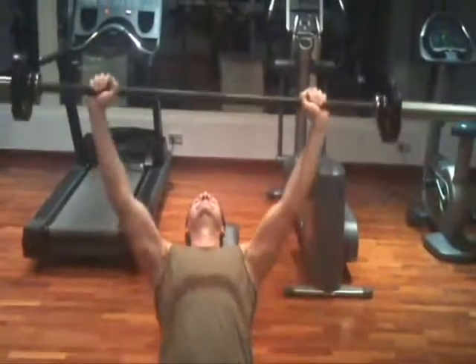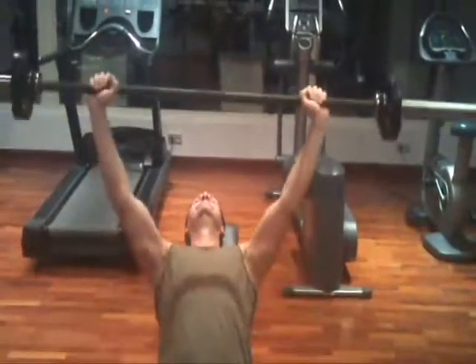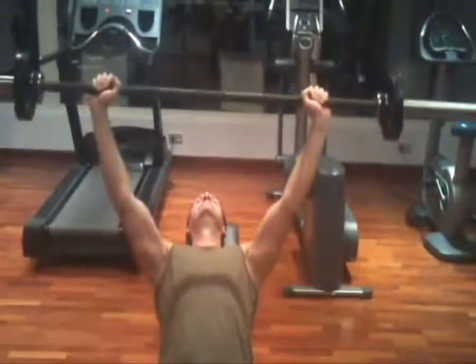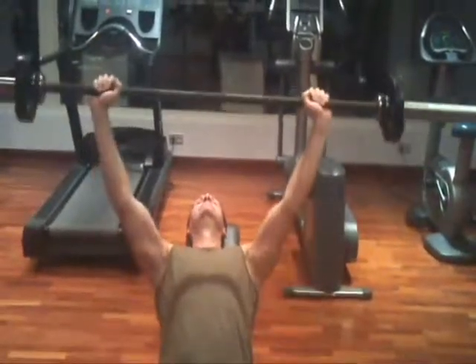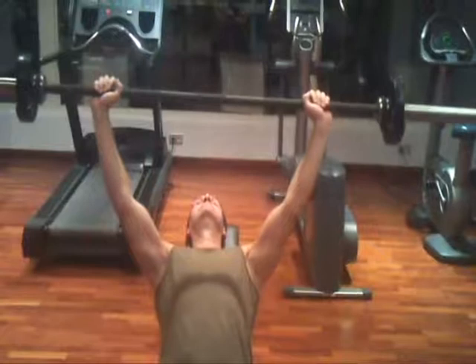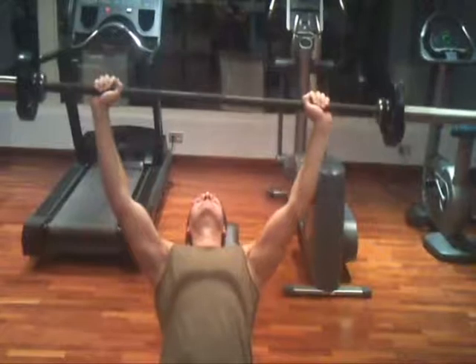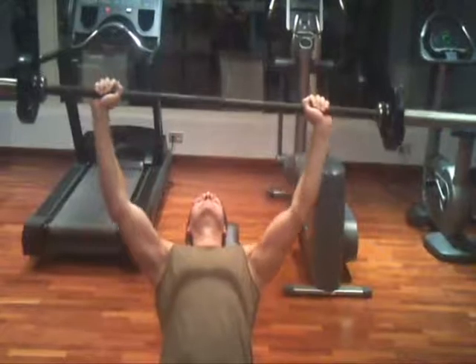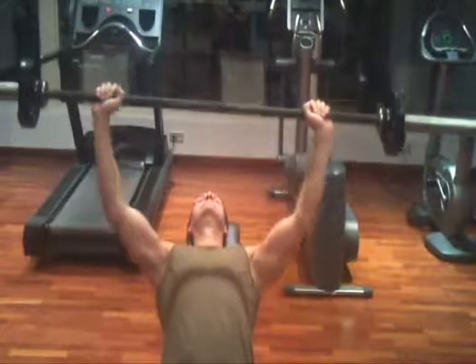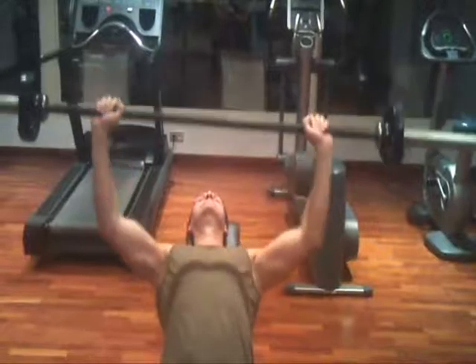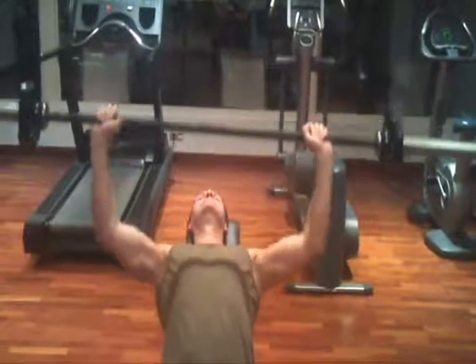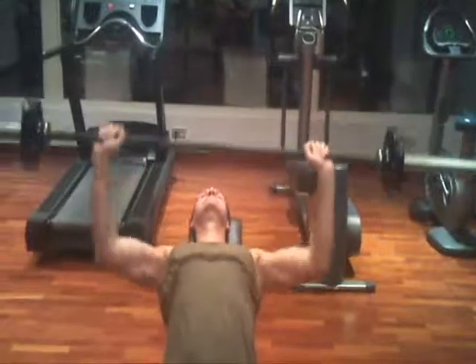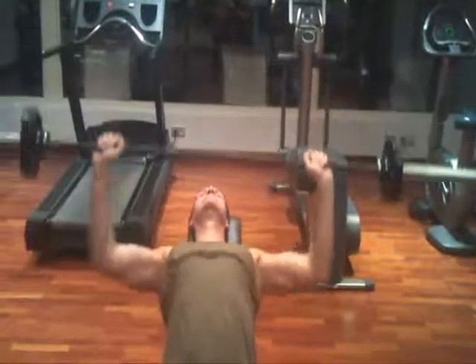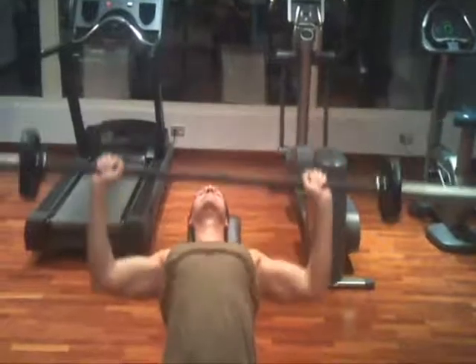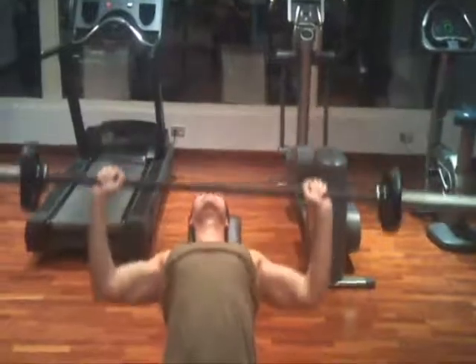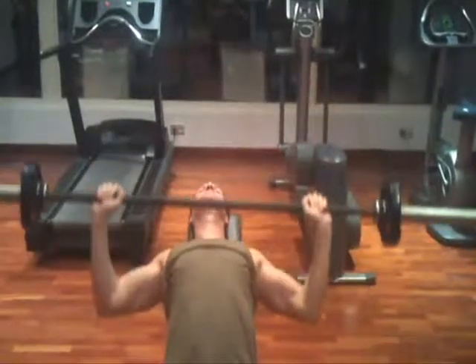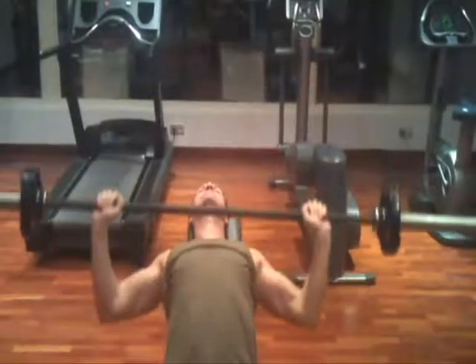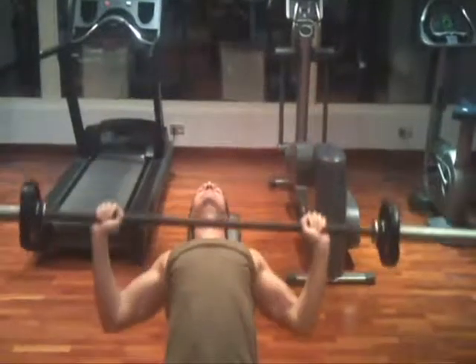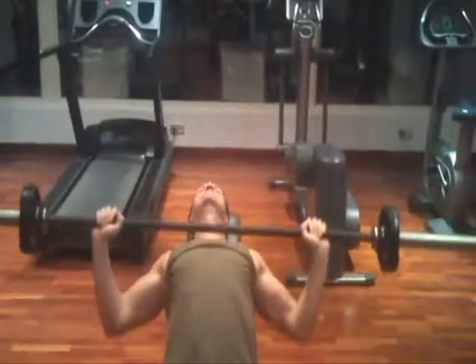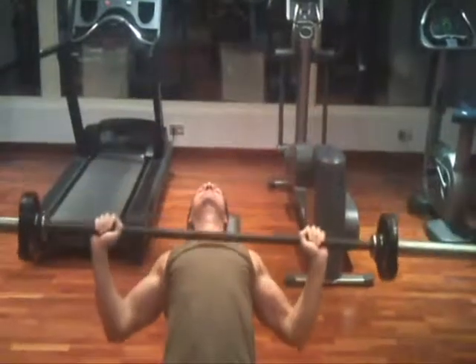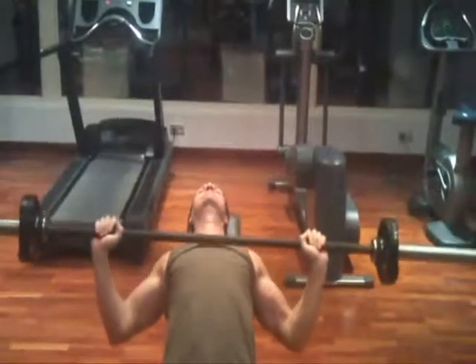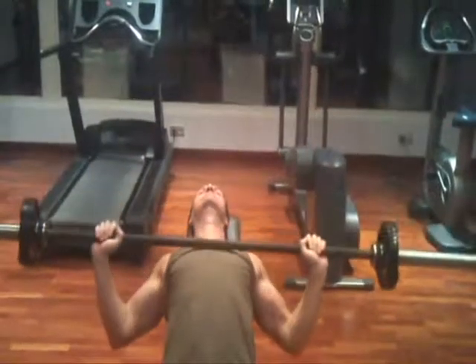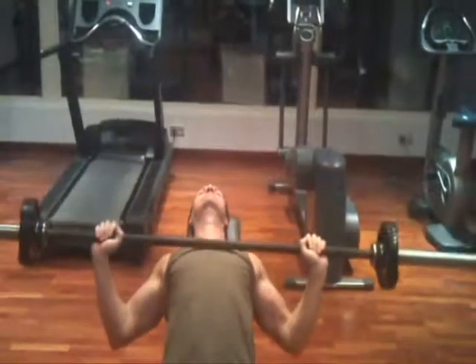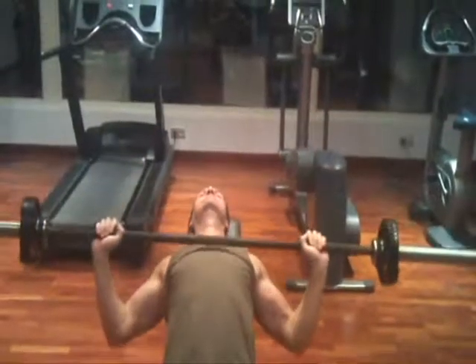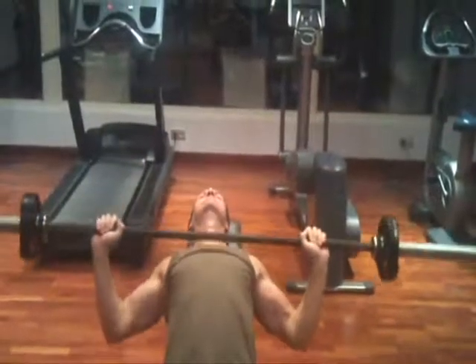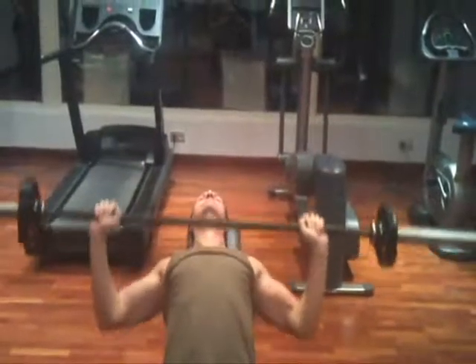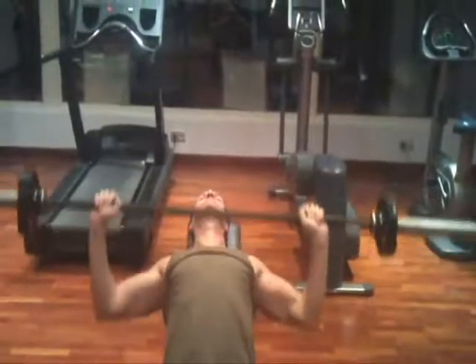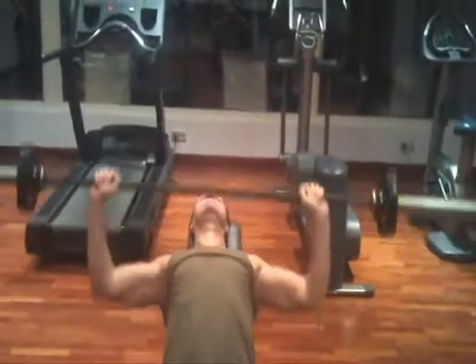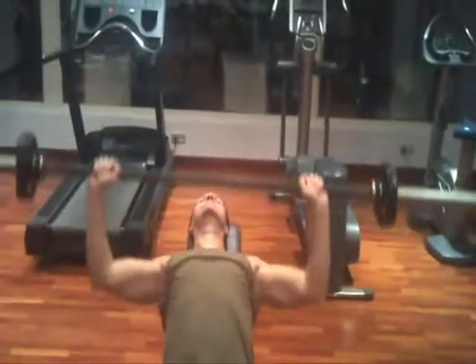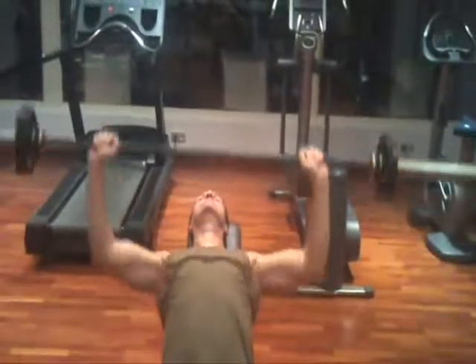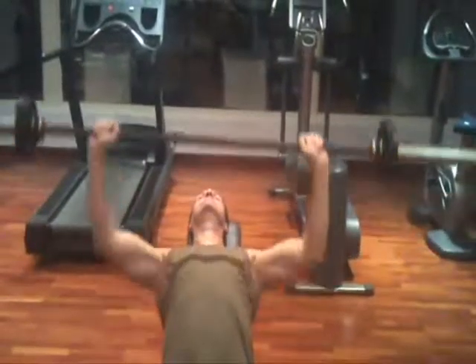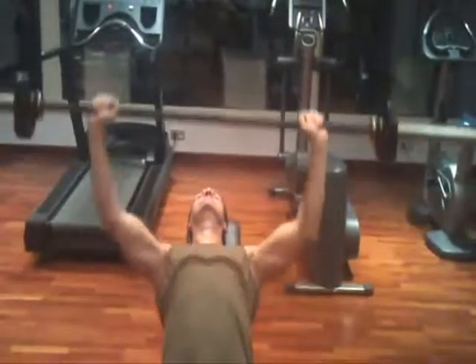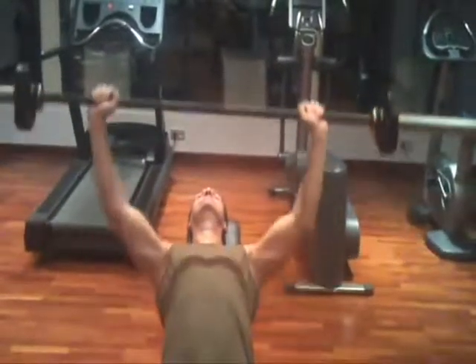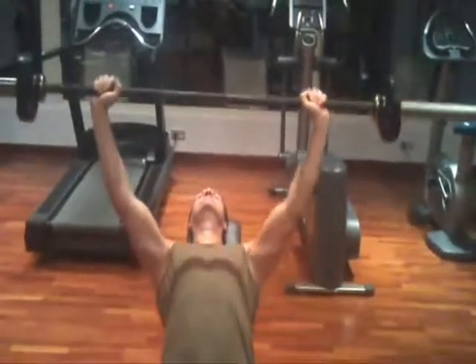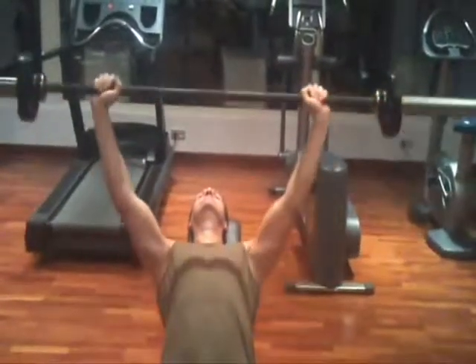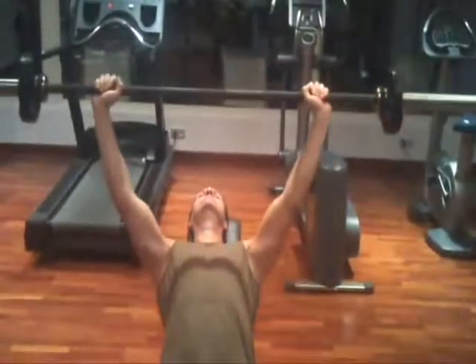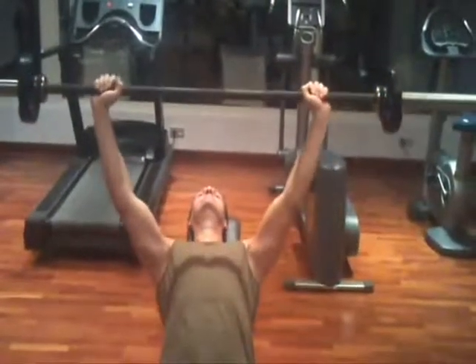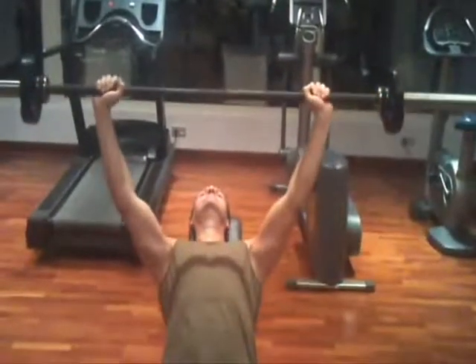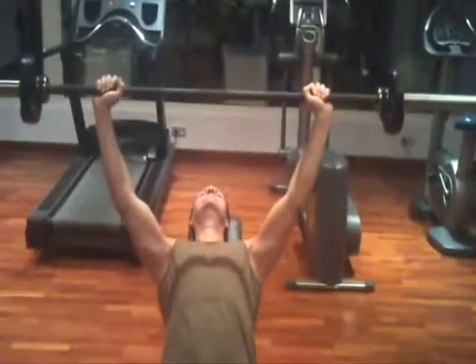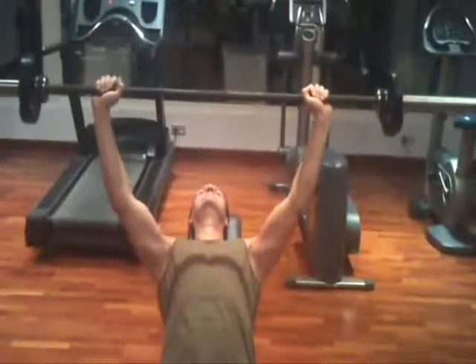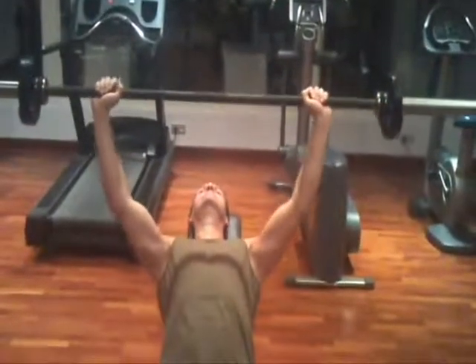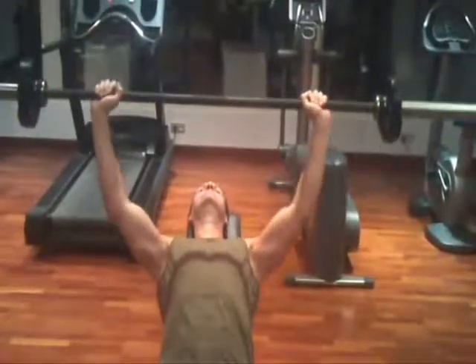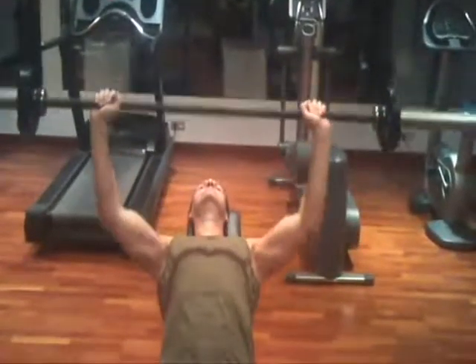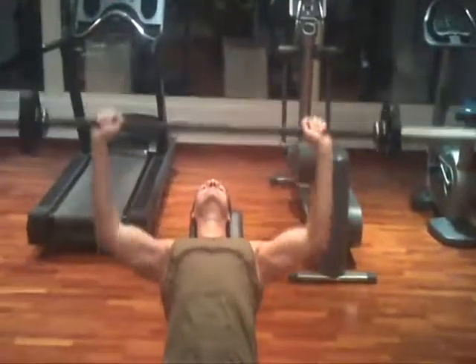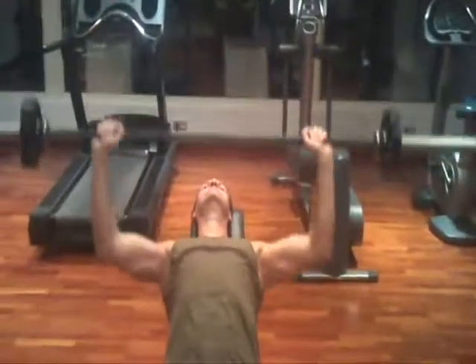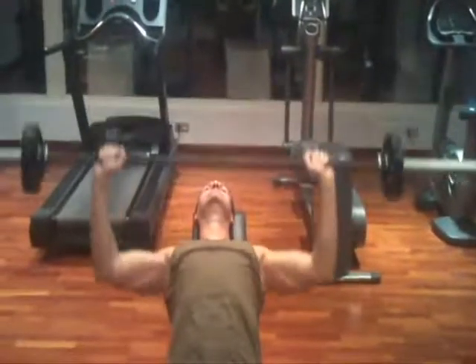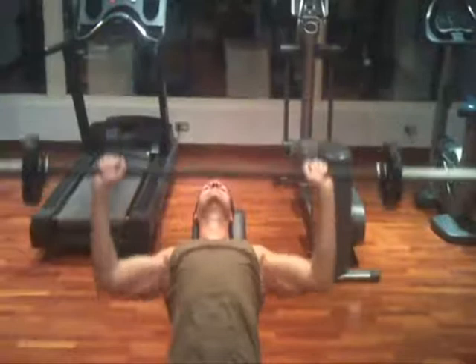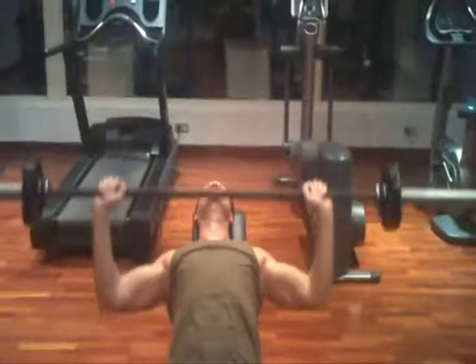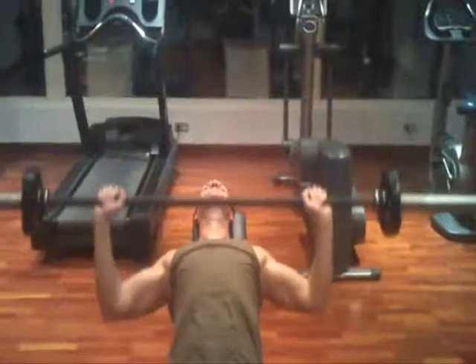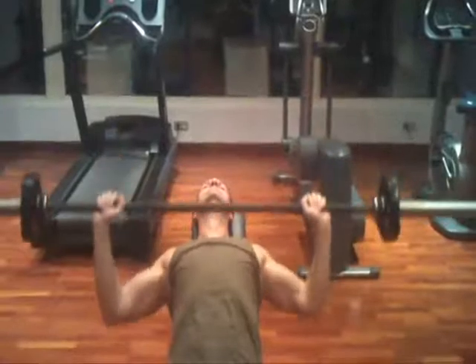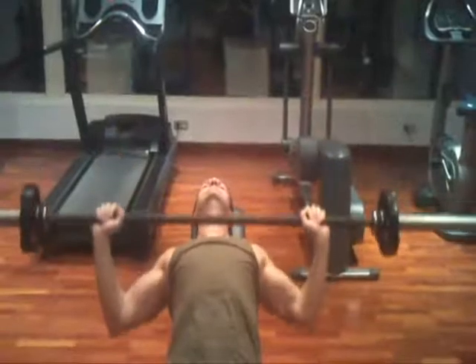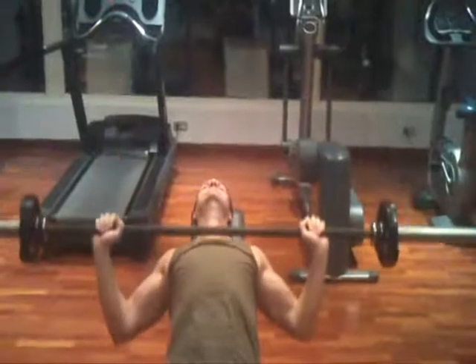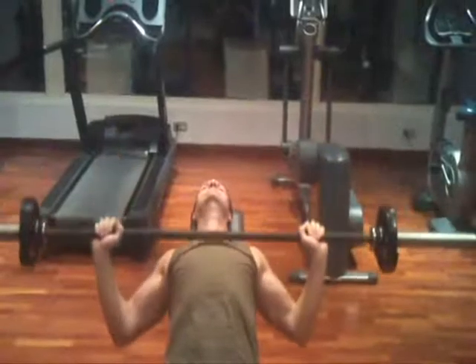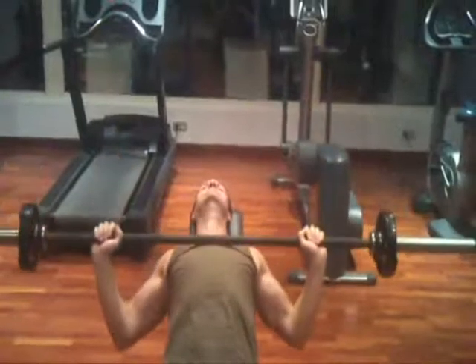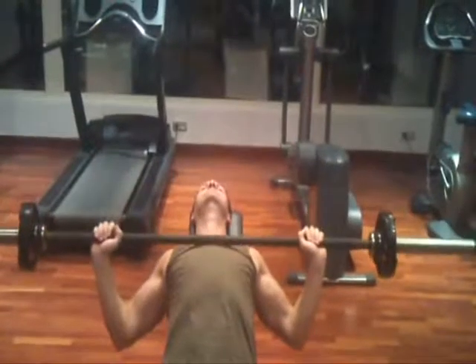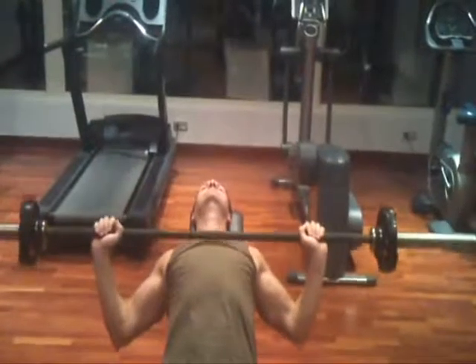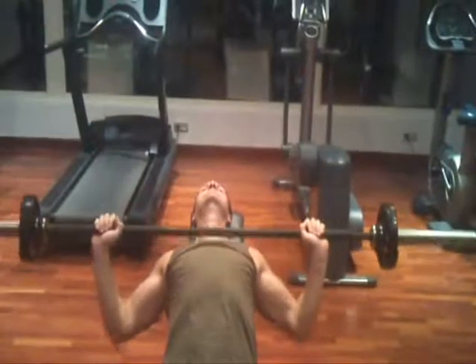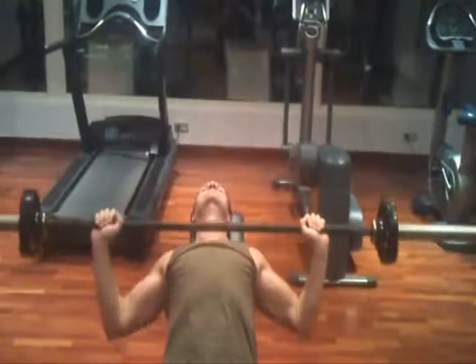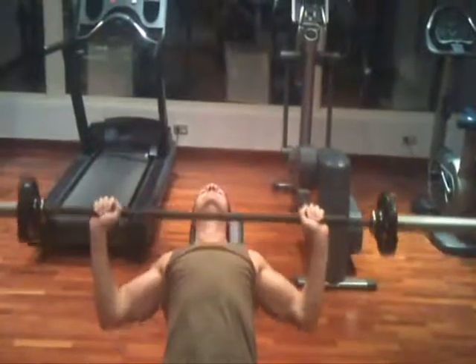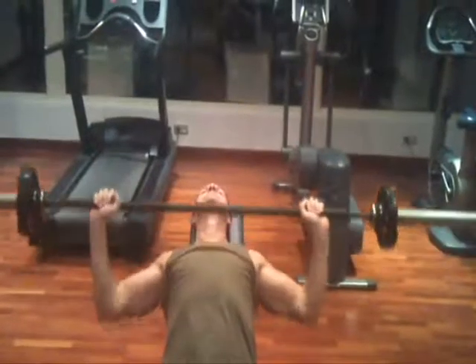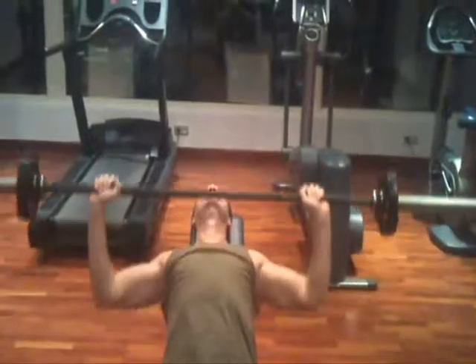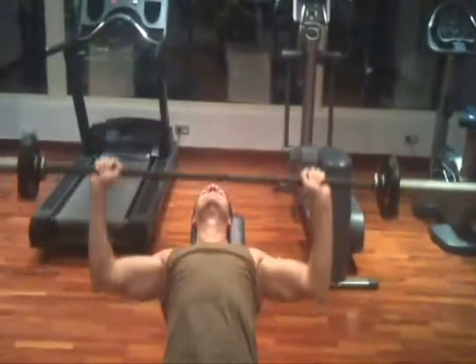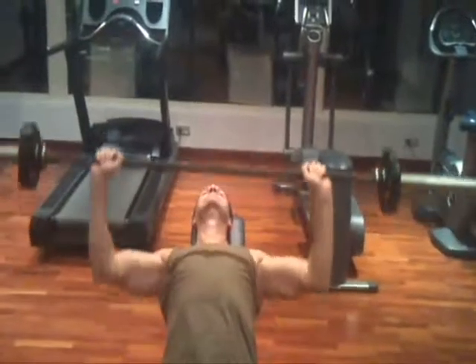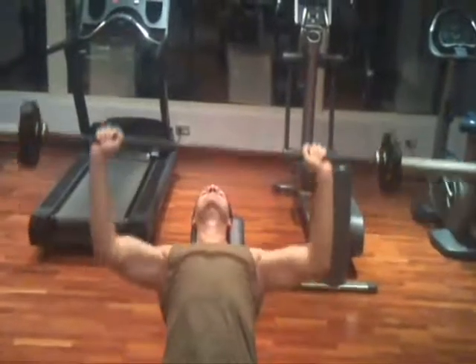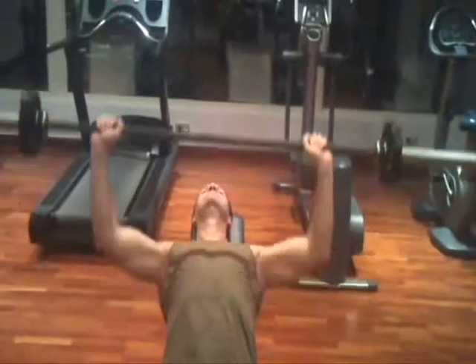Avoid touching the bar to your chest. Touching the bar to your chest will cause unnecessary stress on your shoulders.